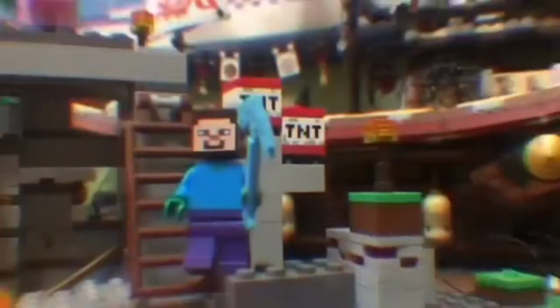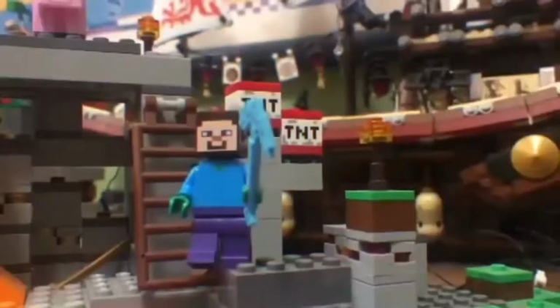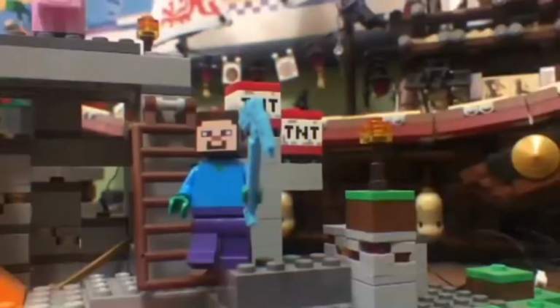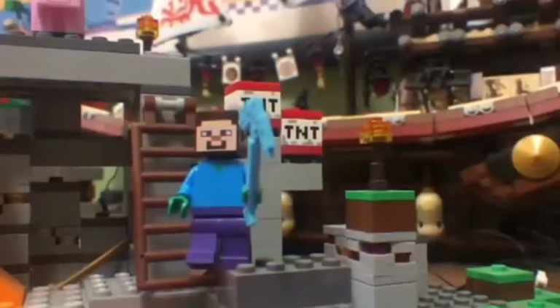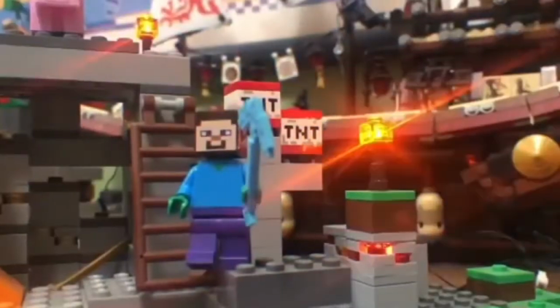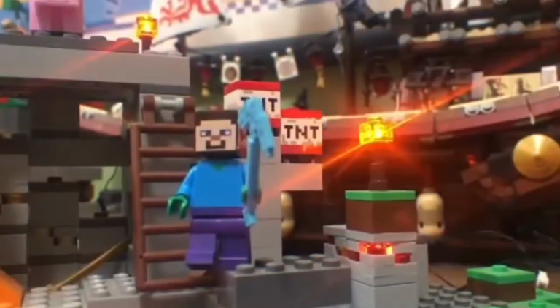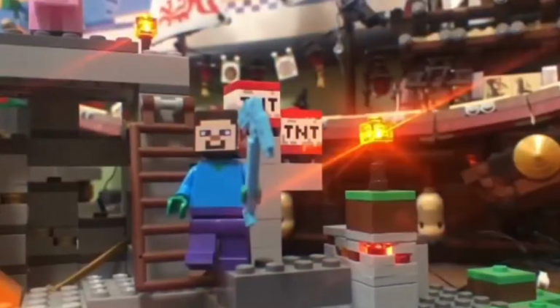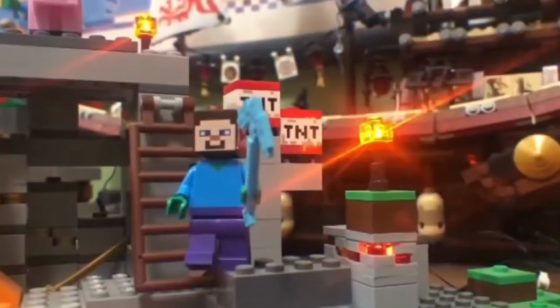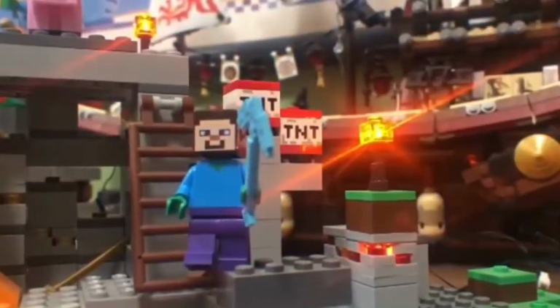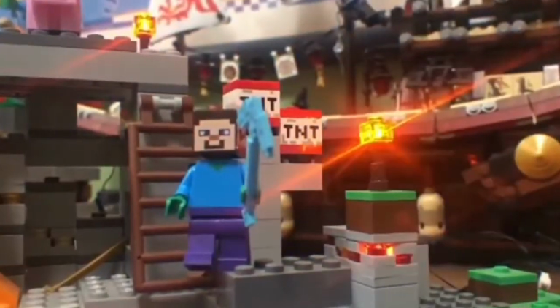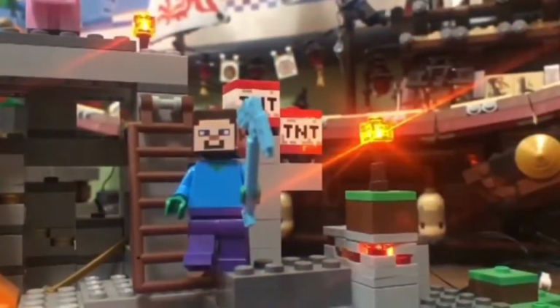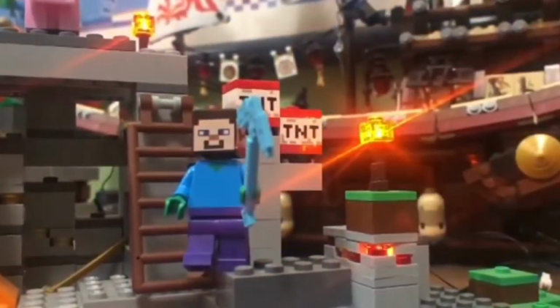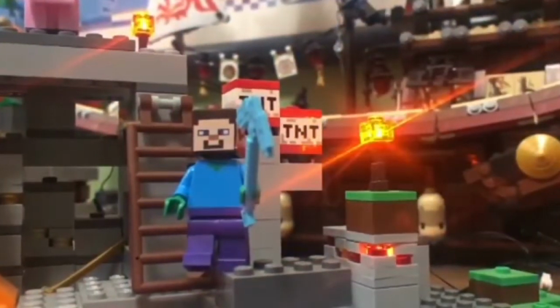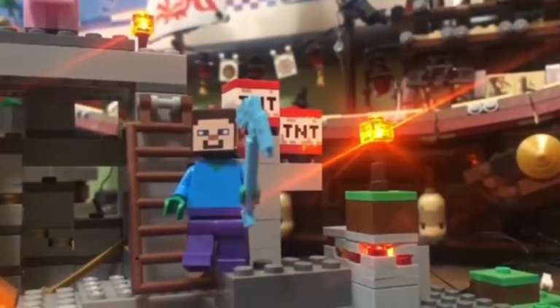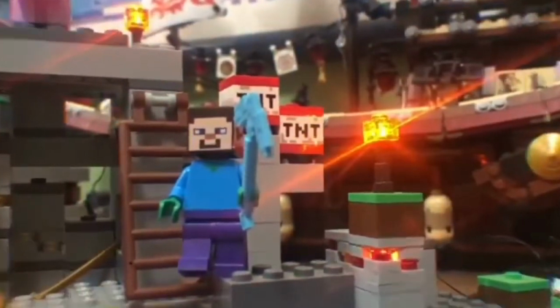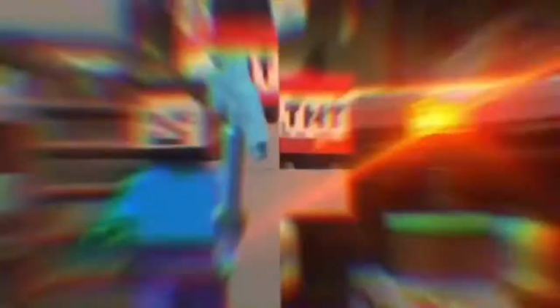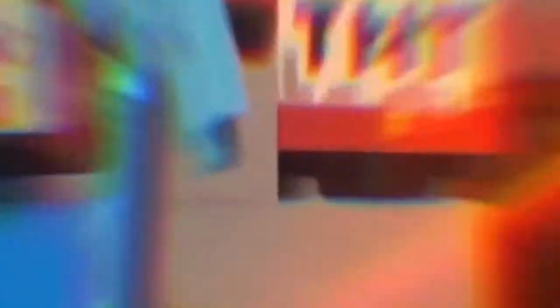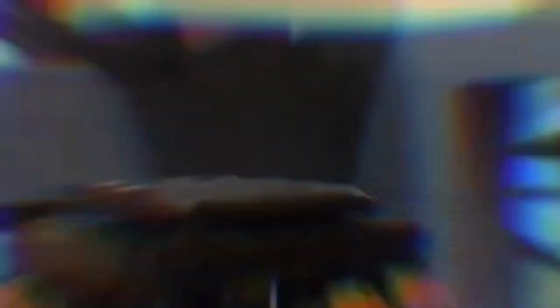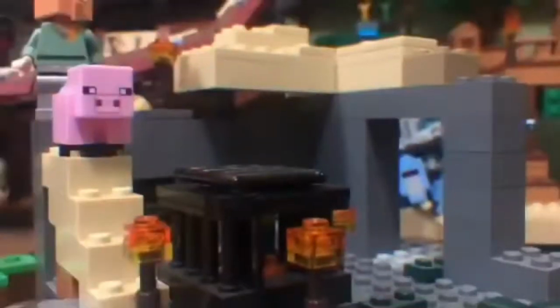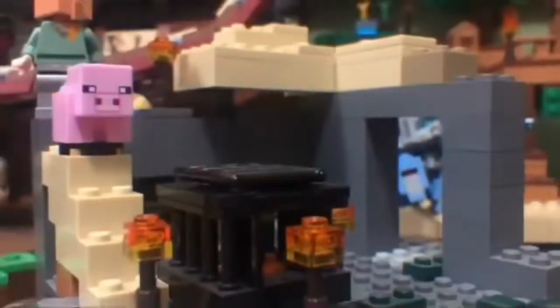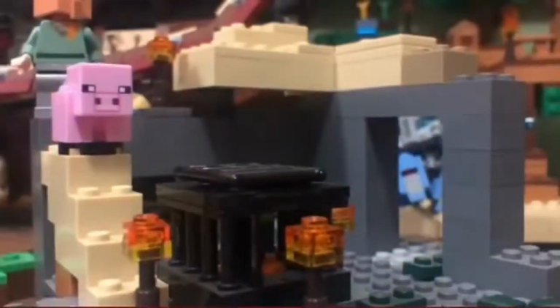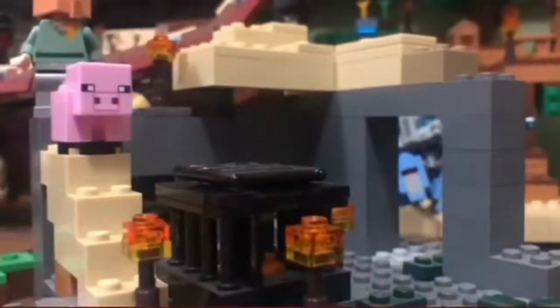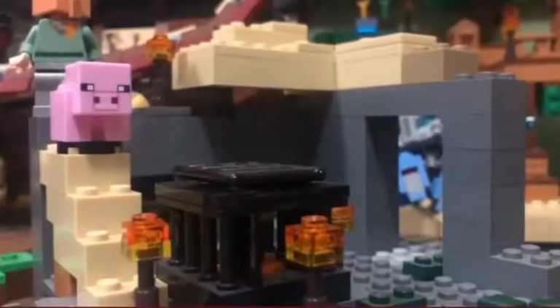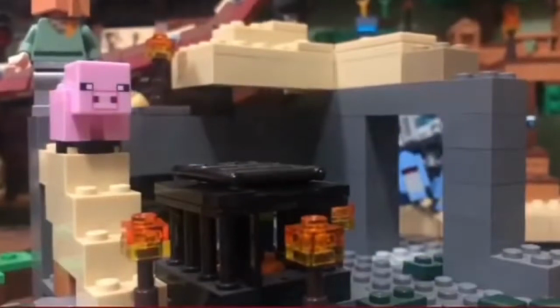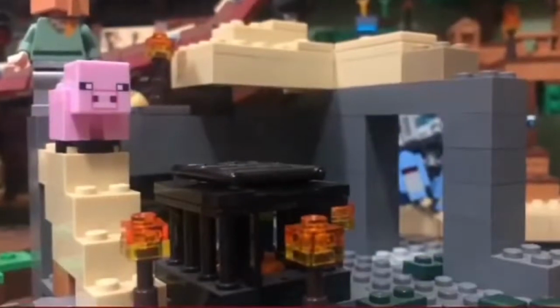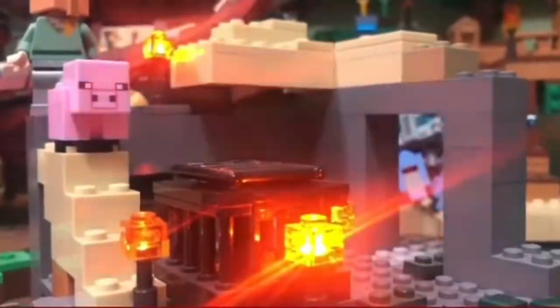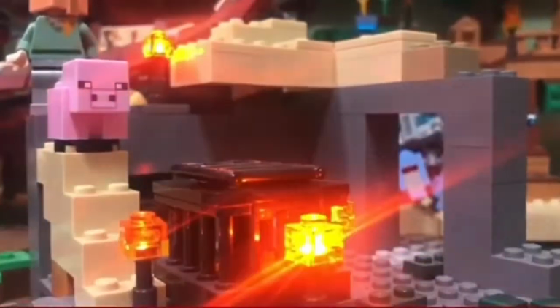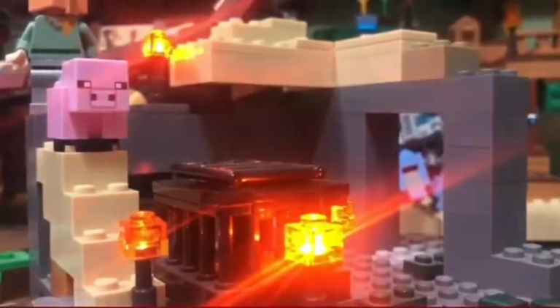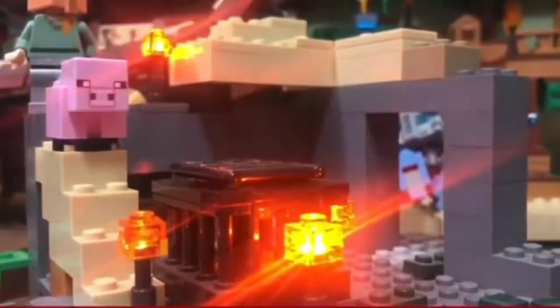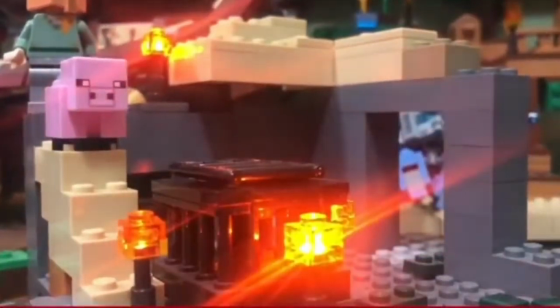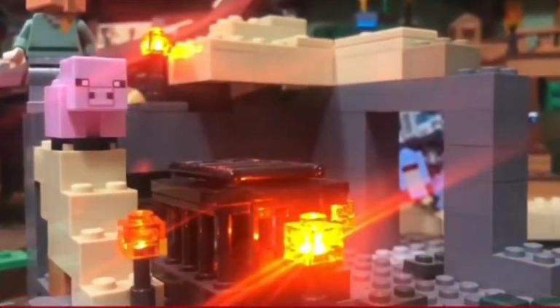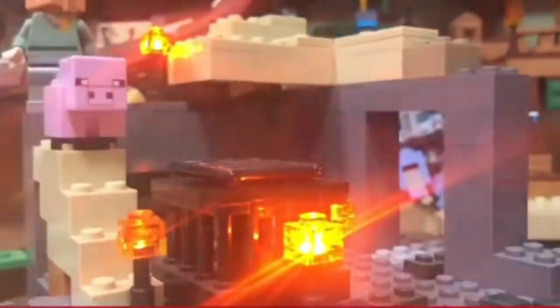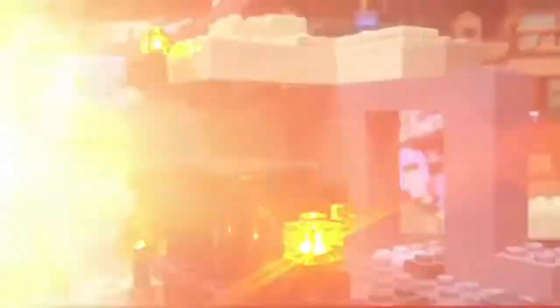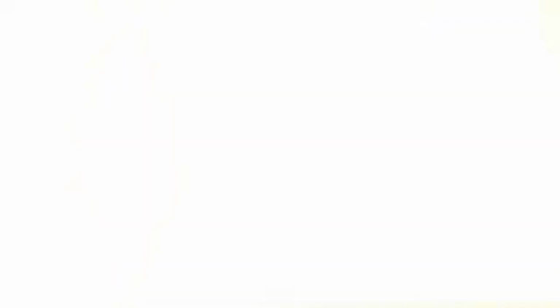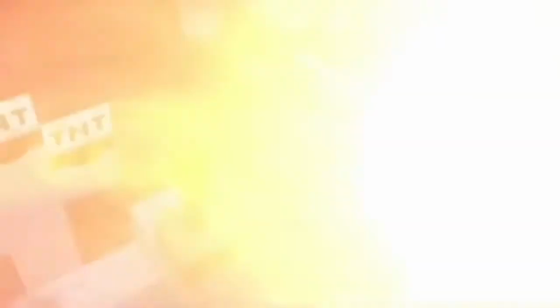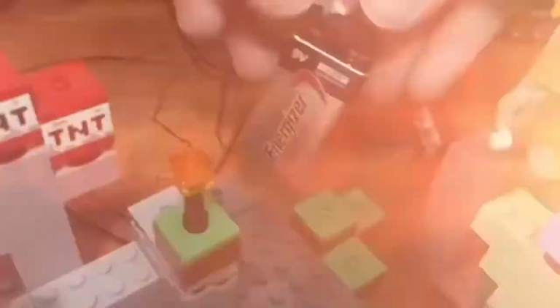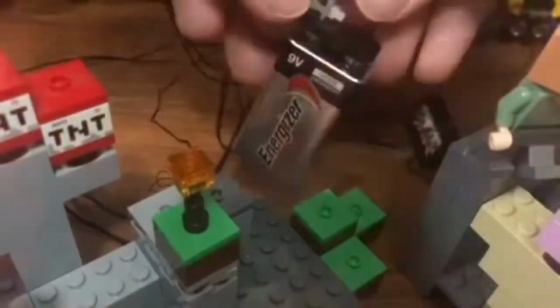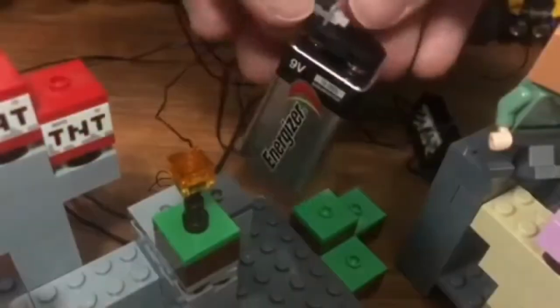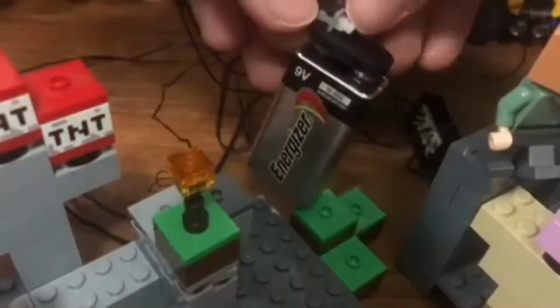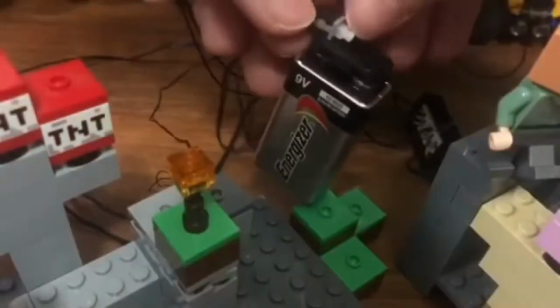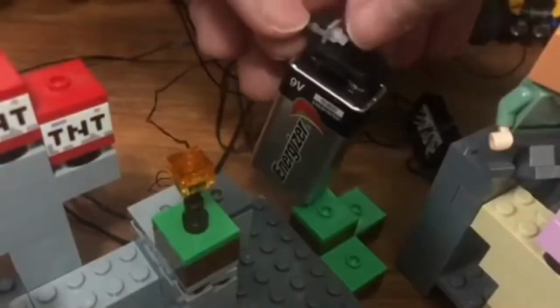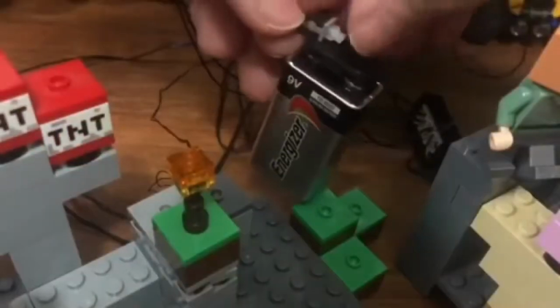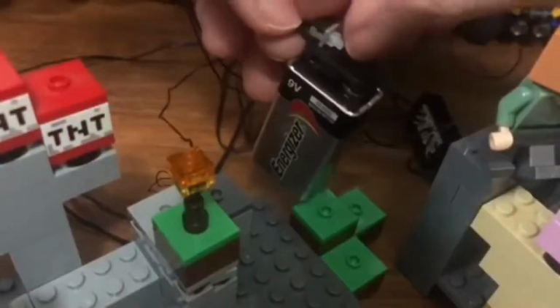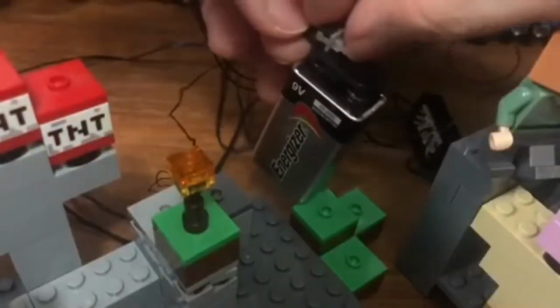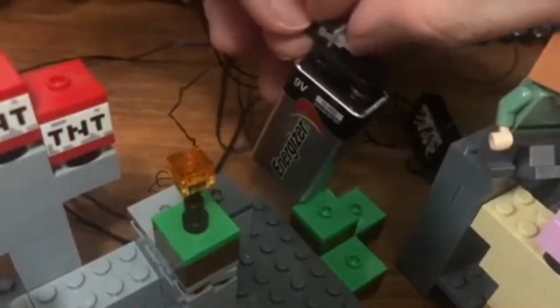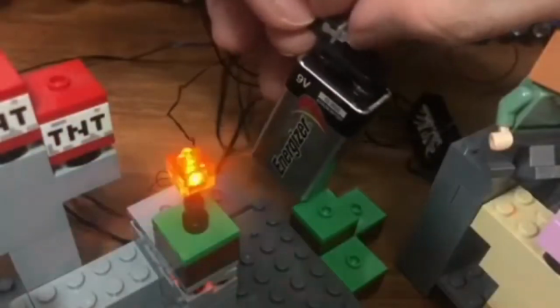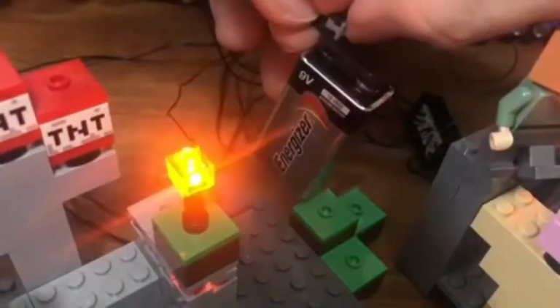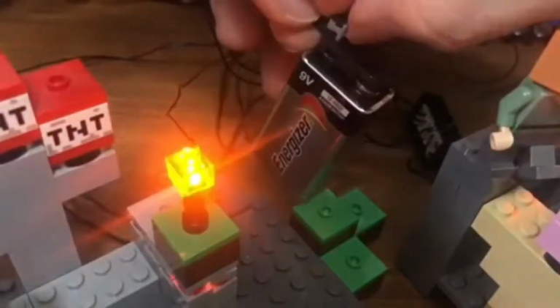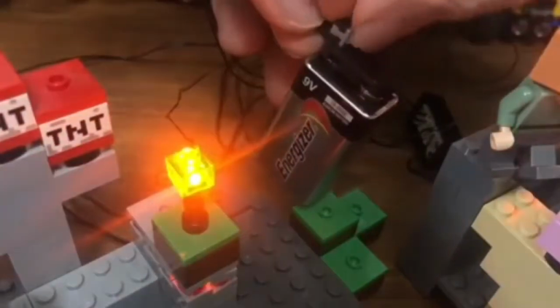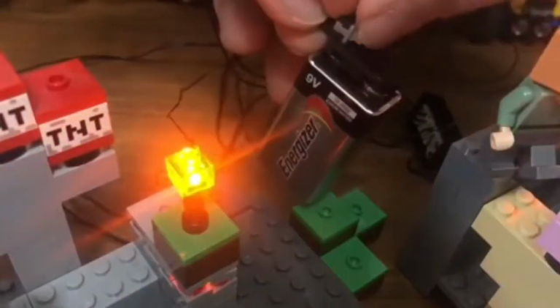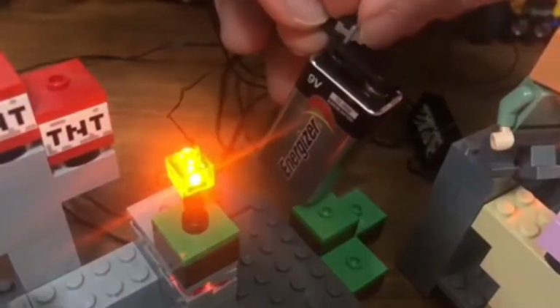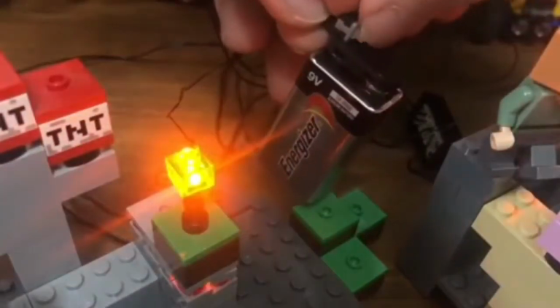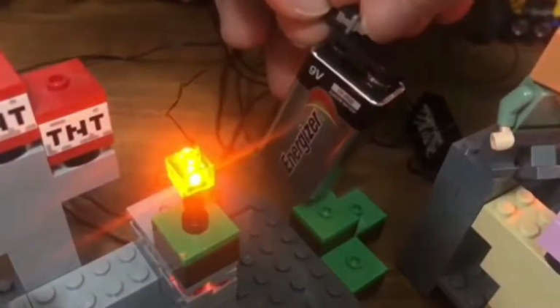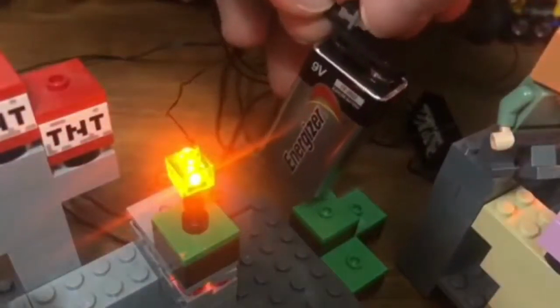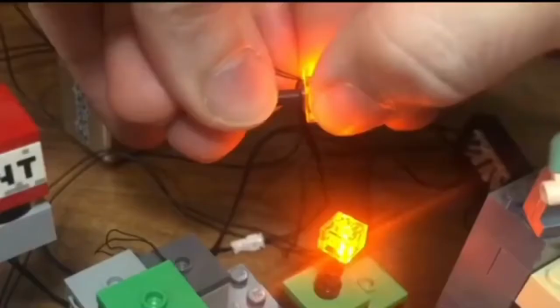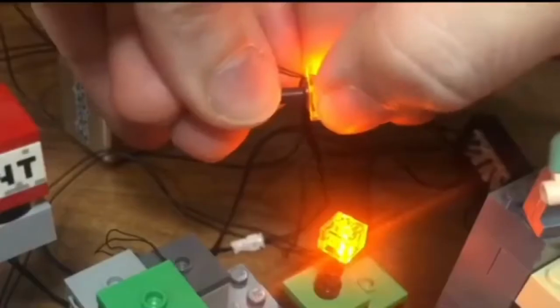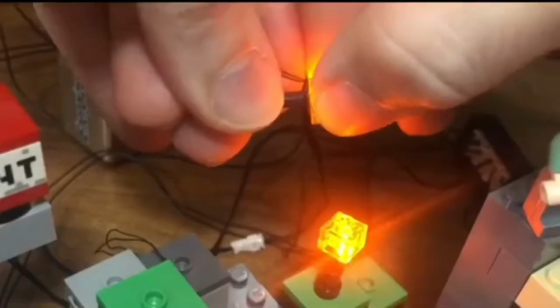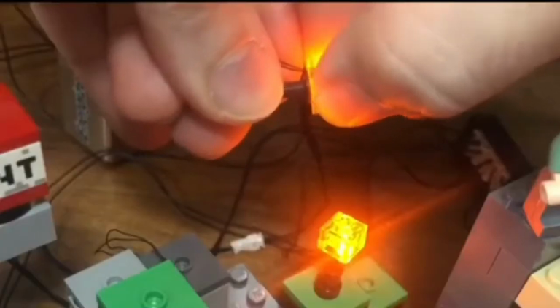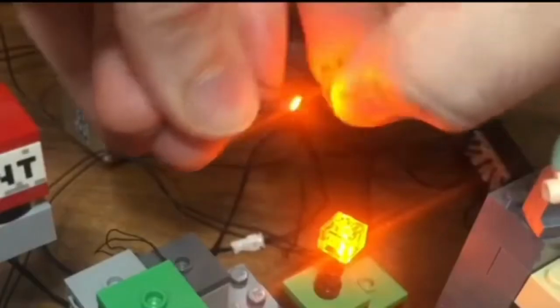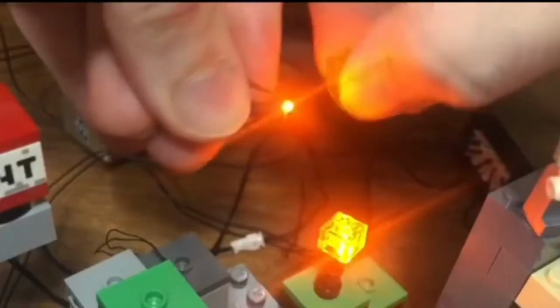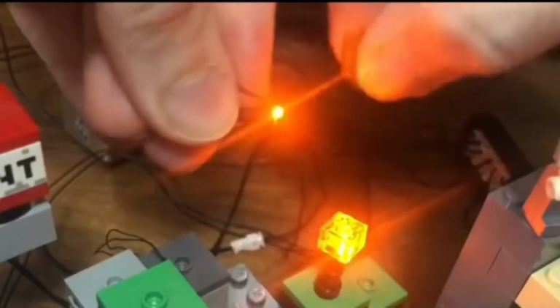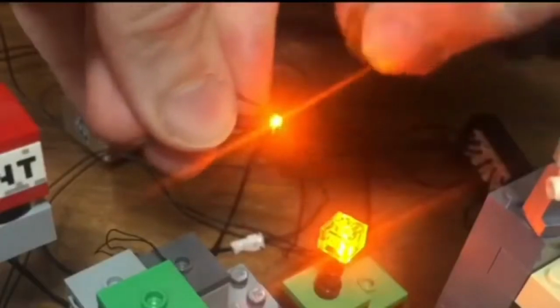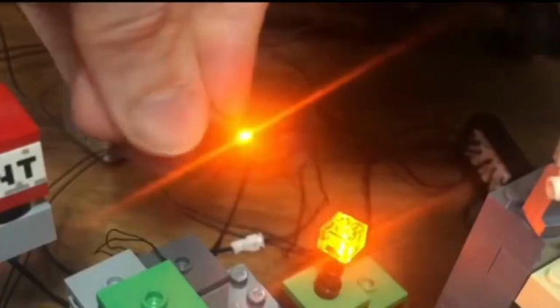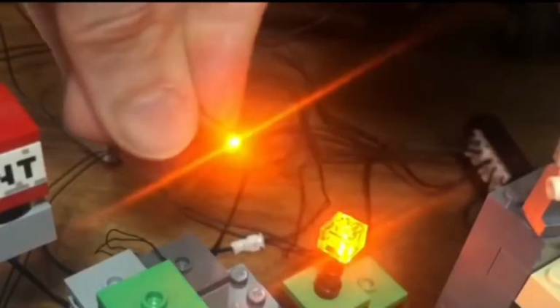Blinky your bricks. Light up your bricks with Blinky Bricks. With a push of a button, your bricks will be lit.